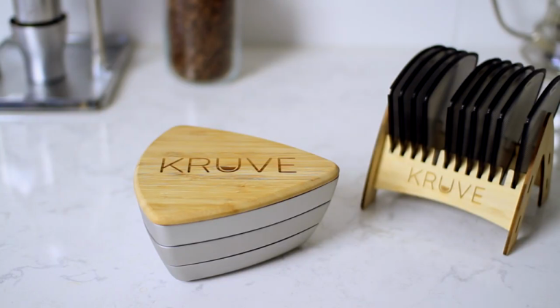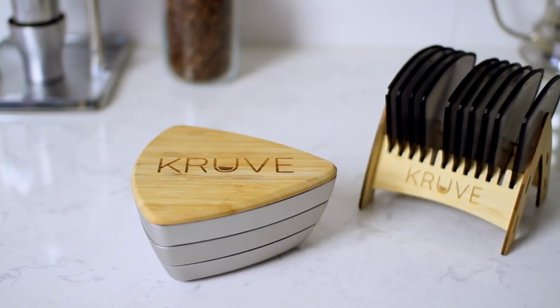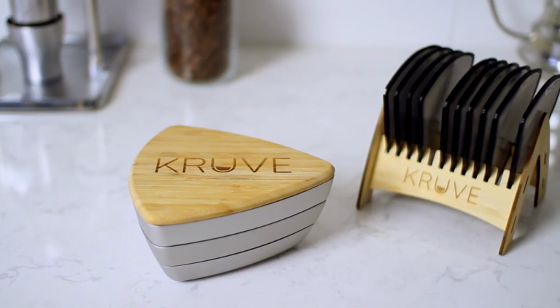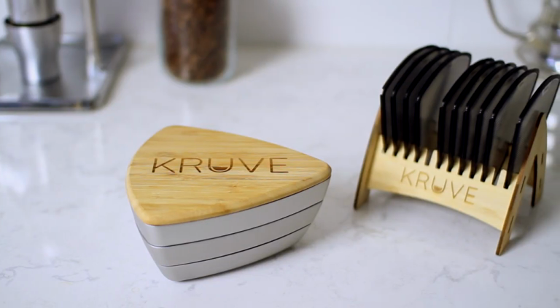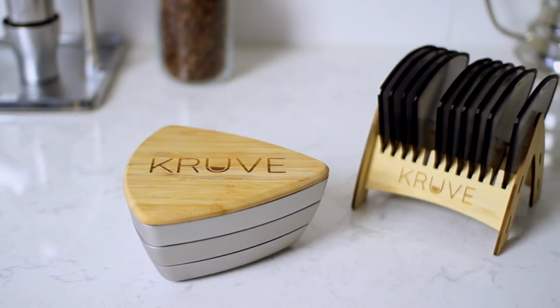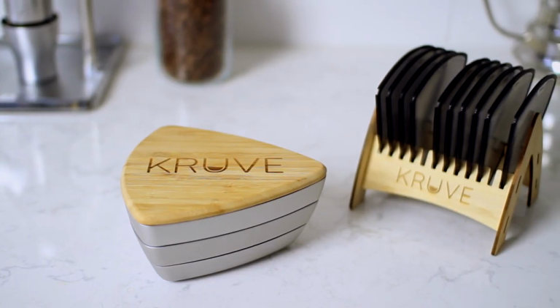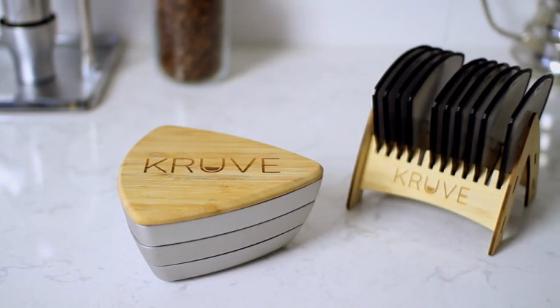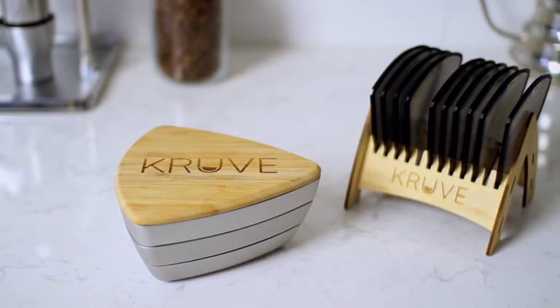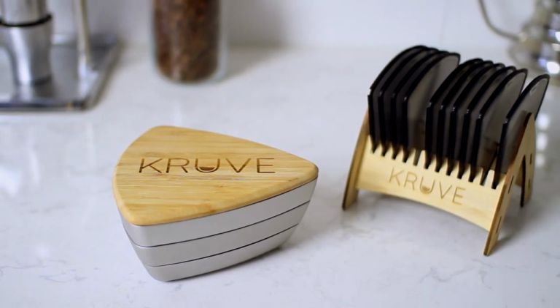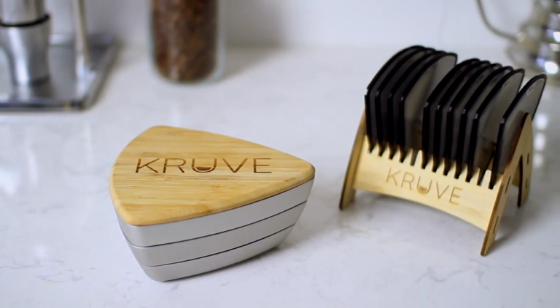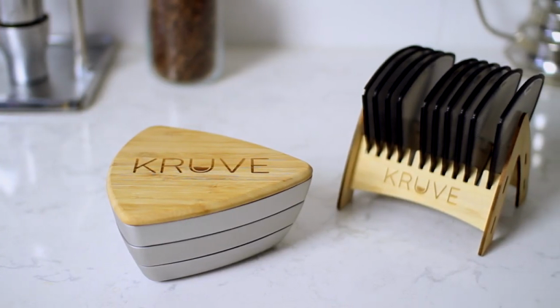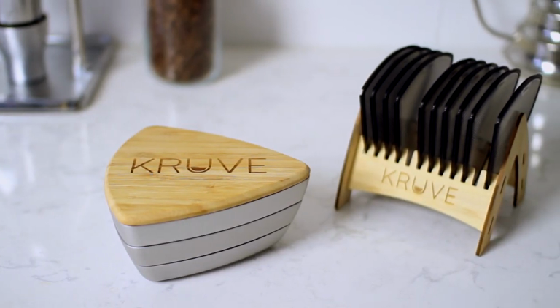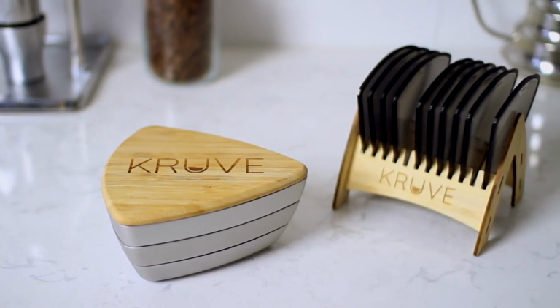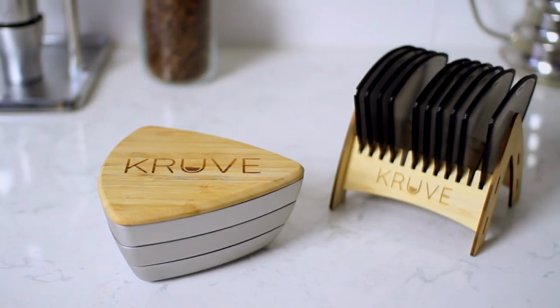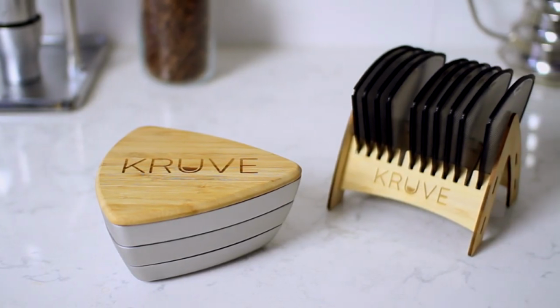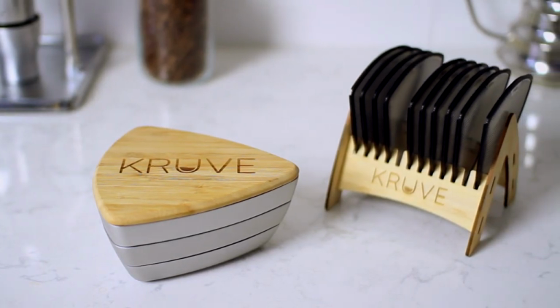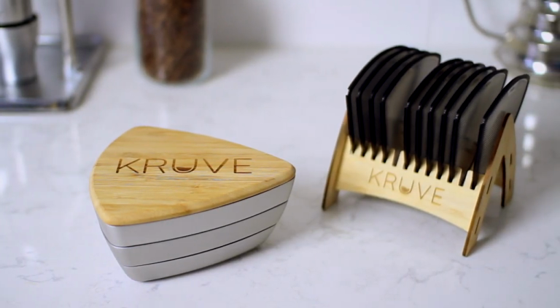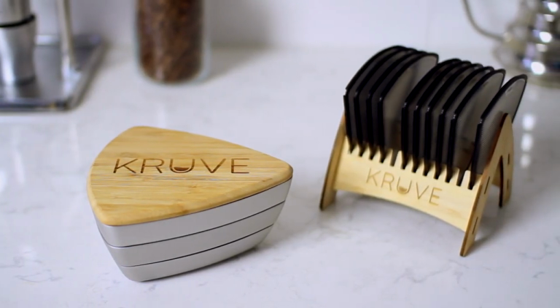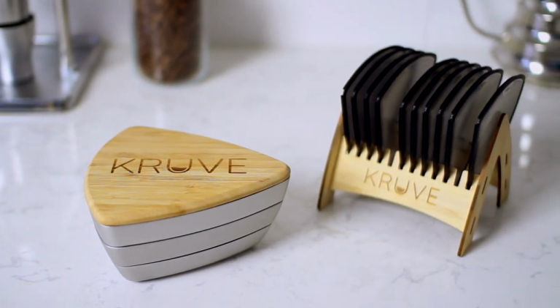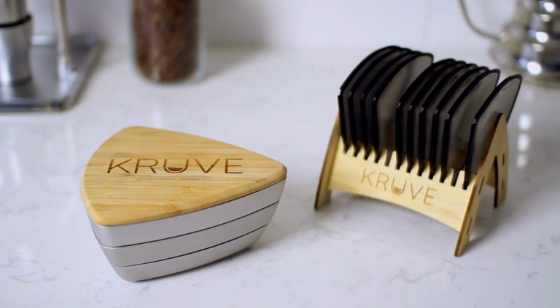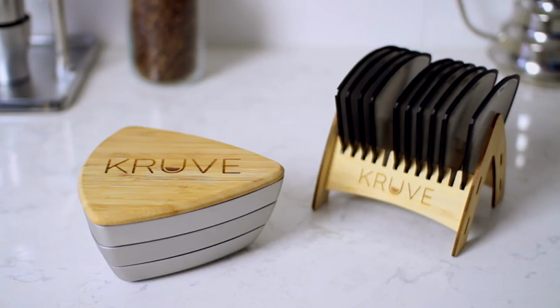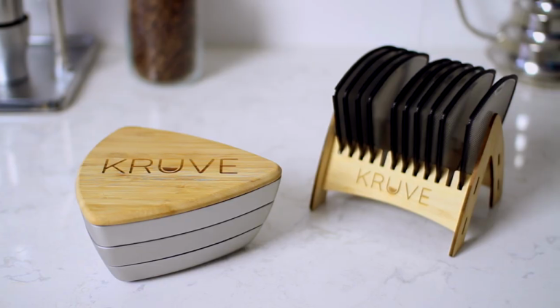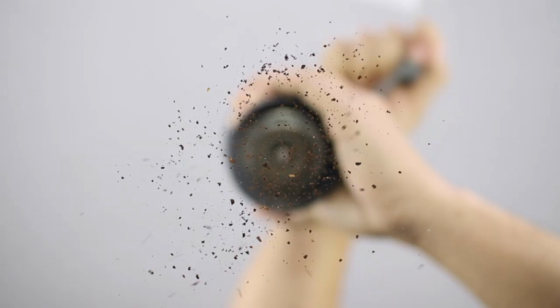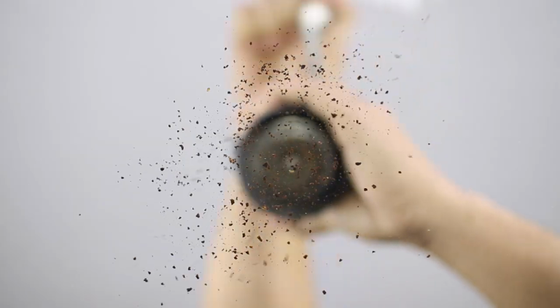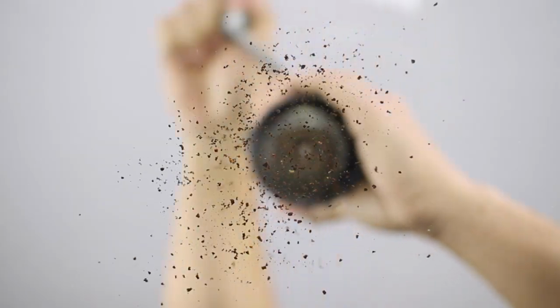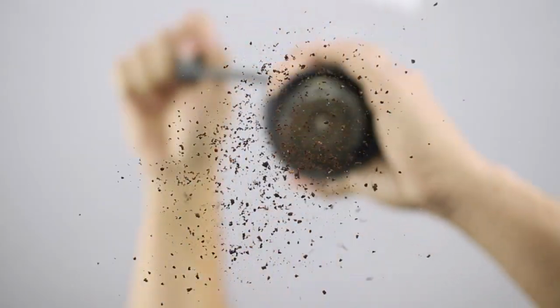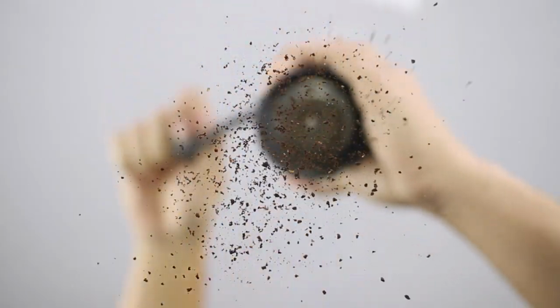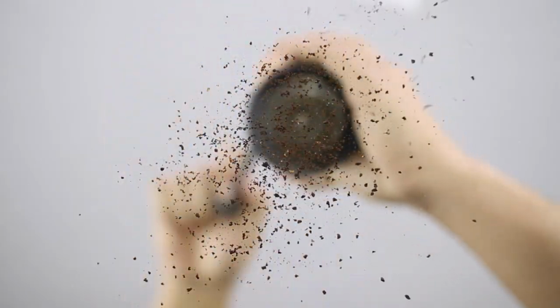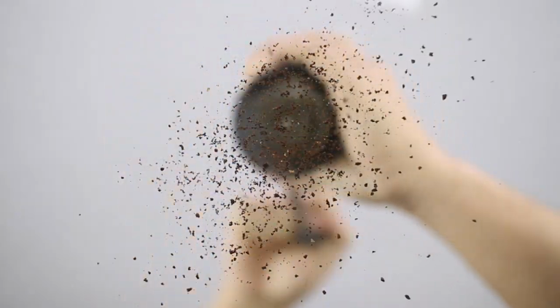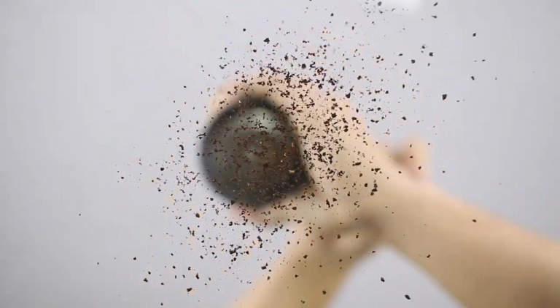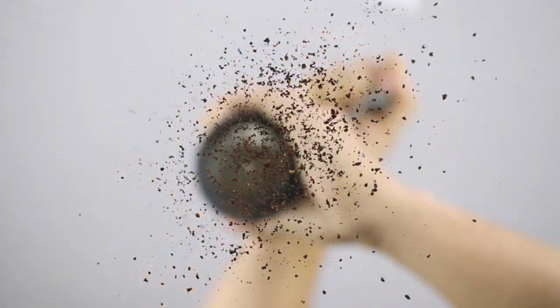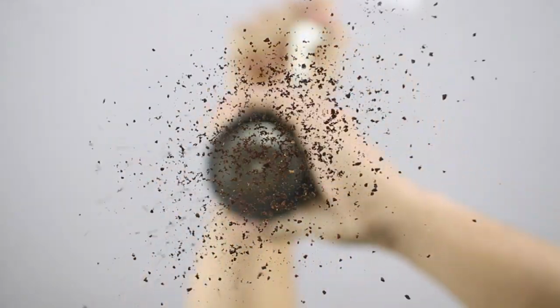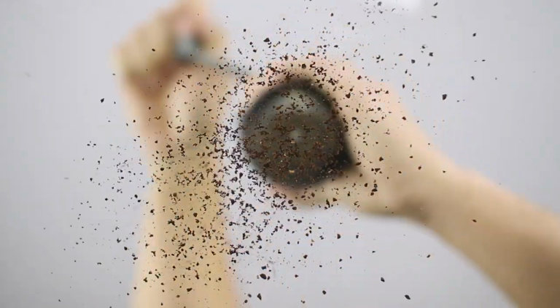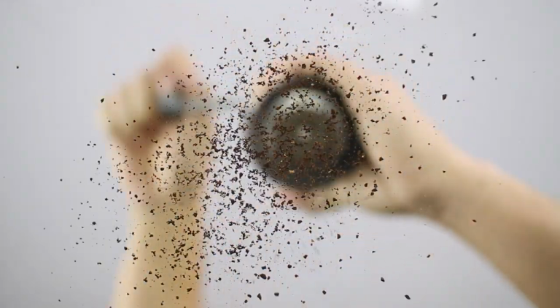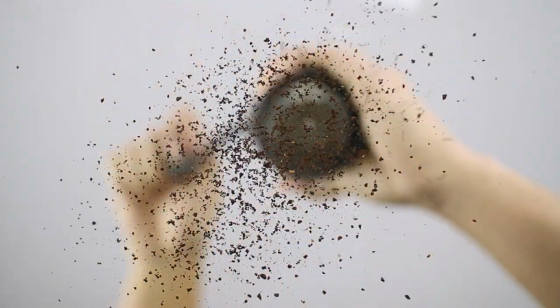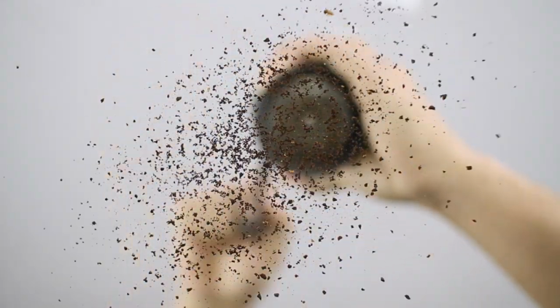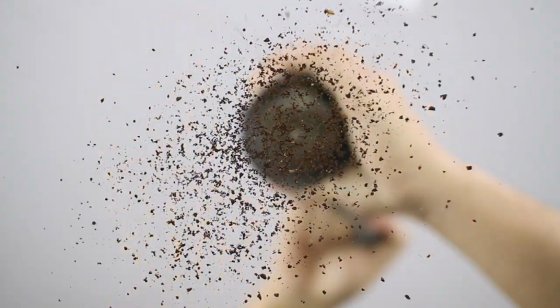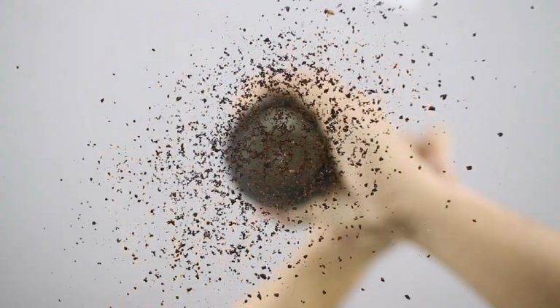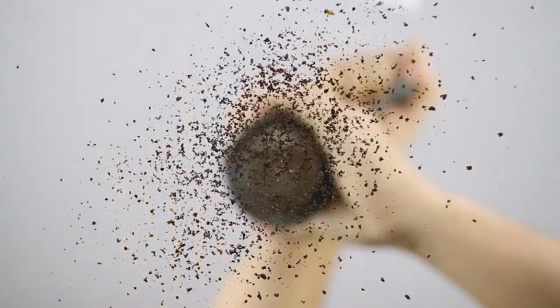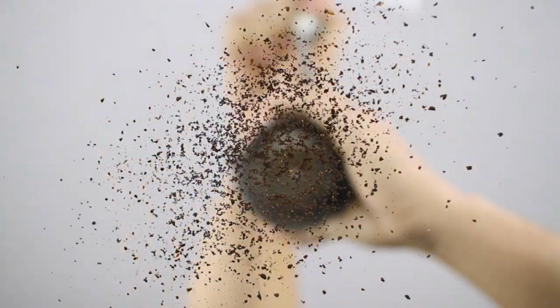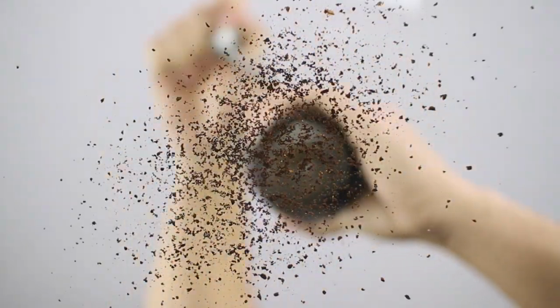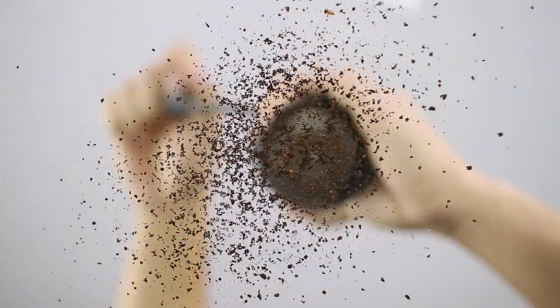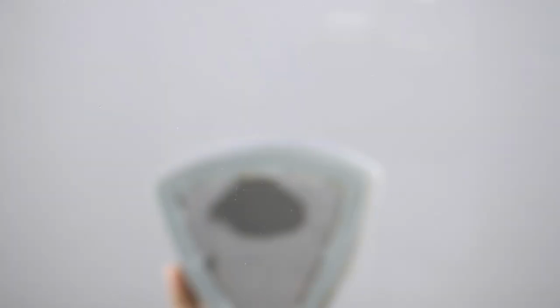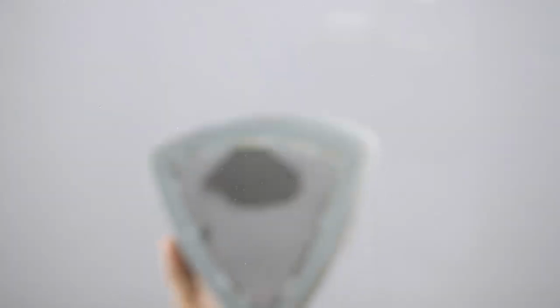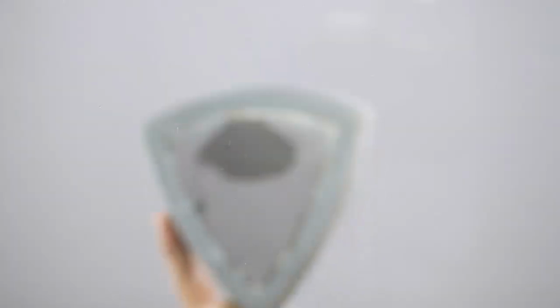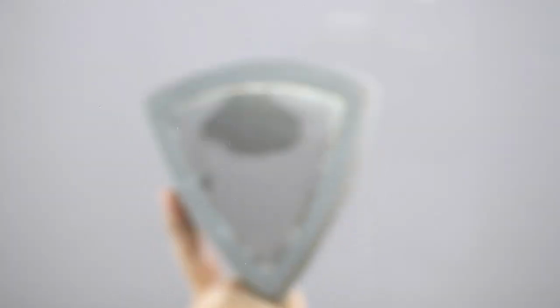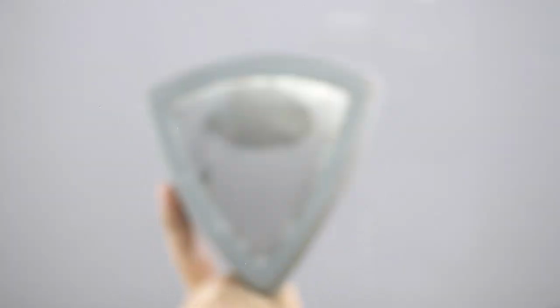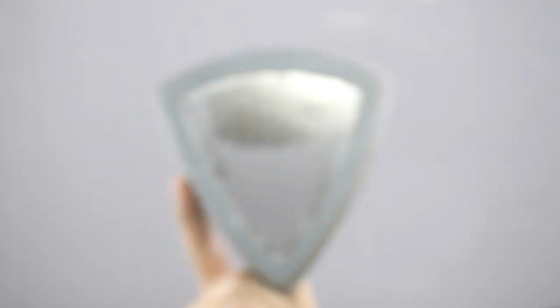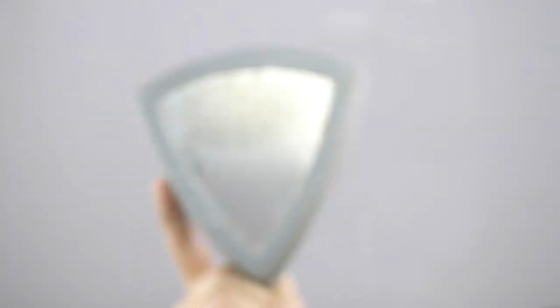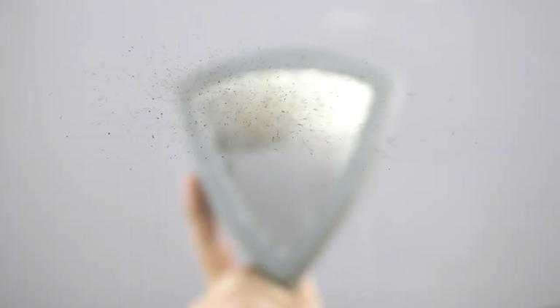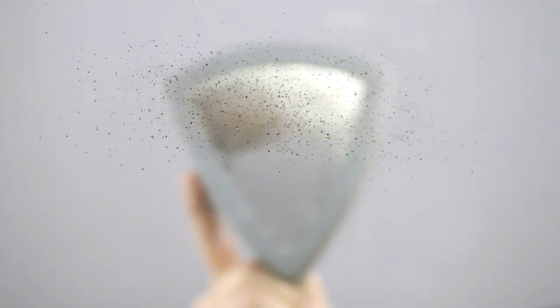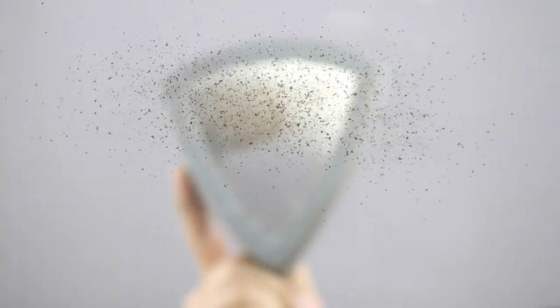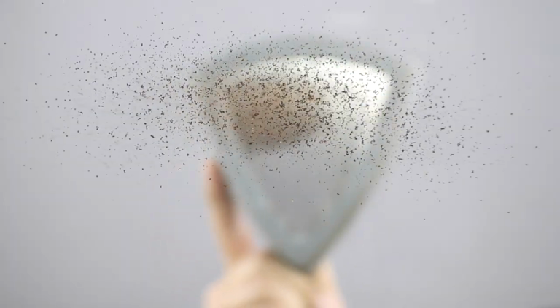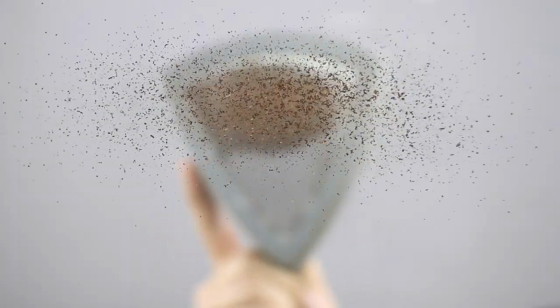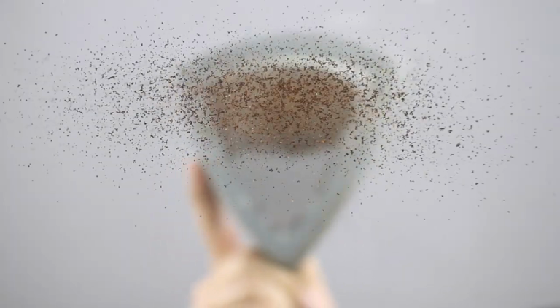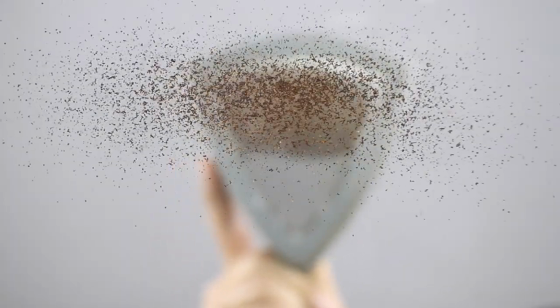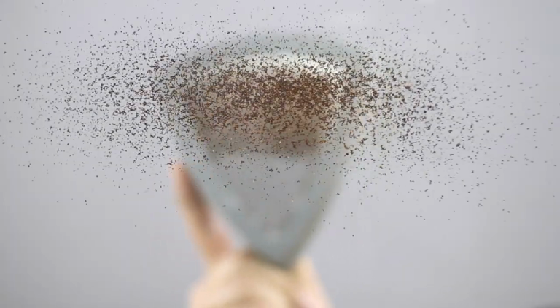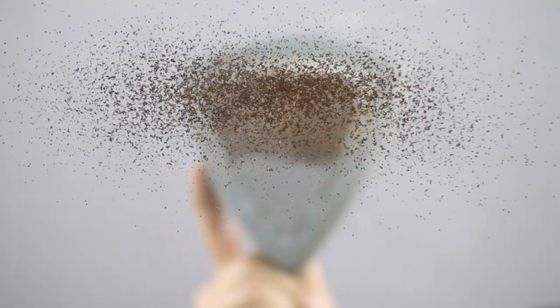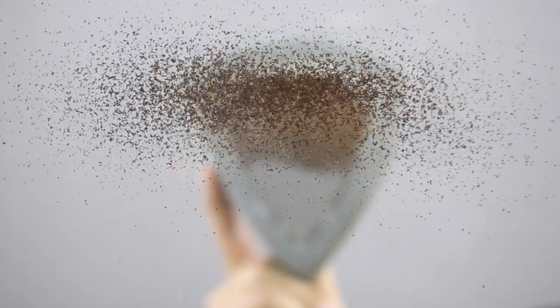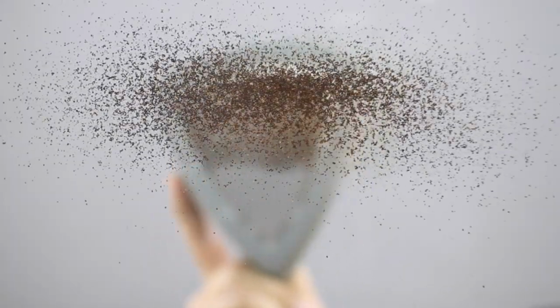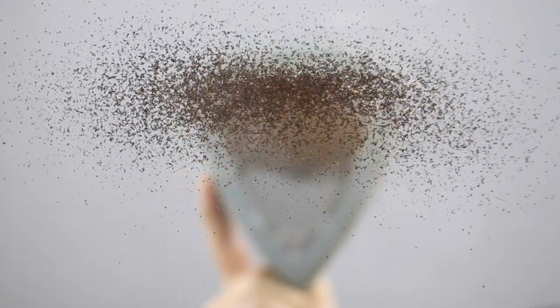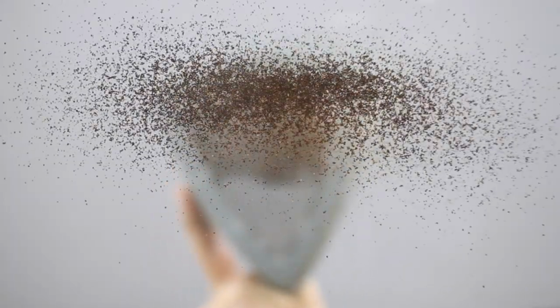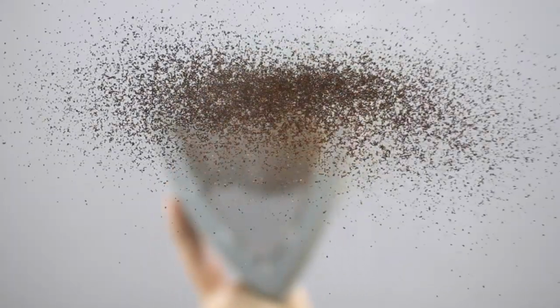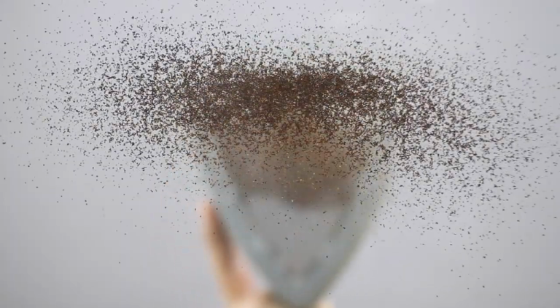The Cruve Sifter. Many have tried to perfect the grinder. We perfected the grind.